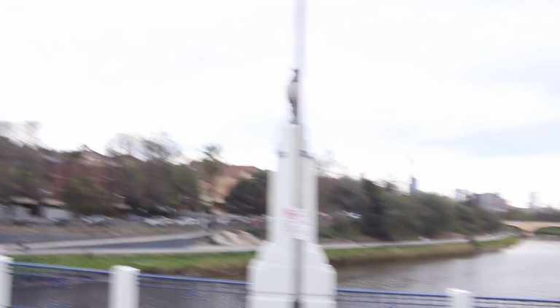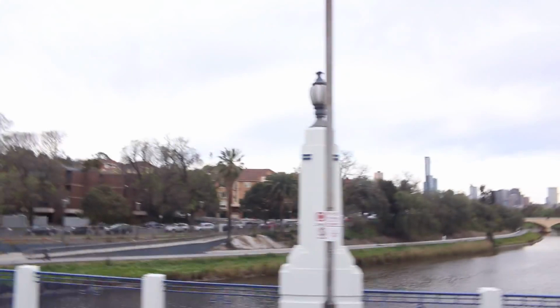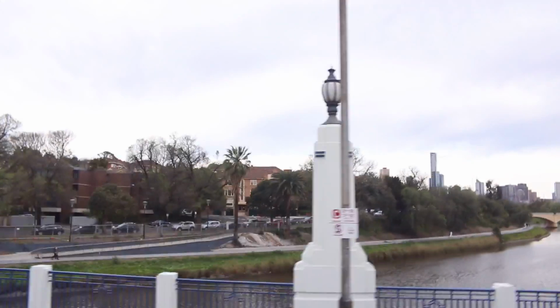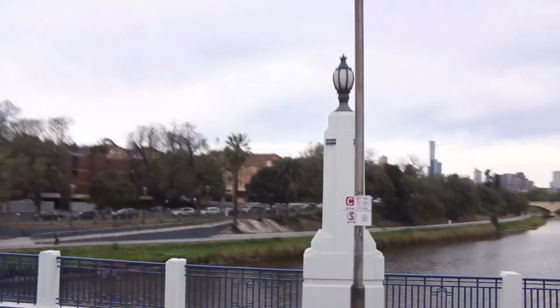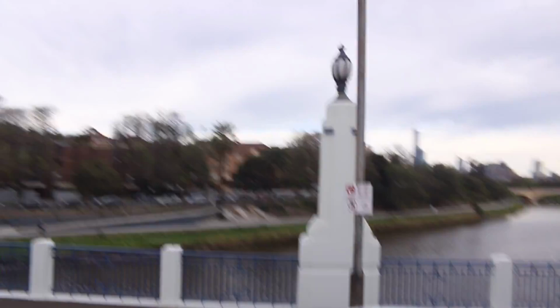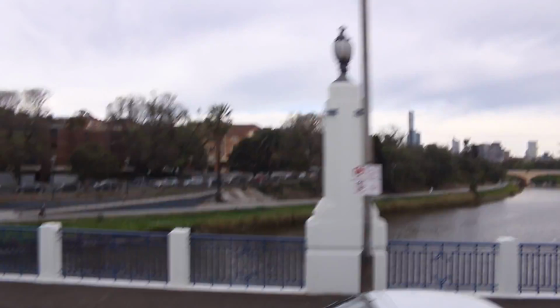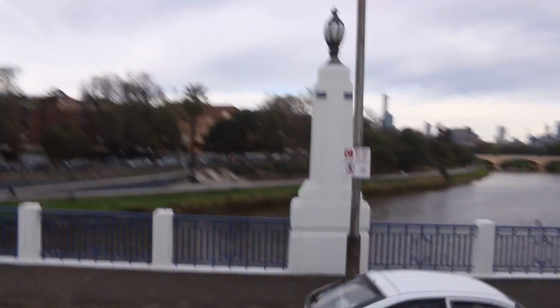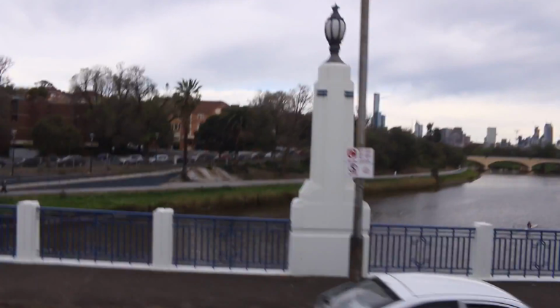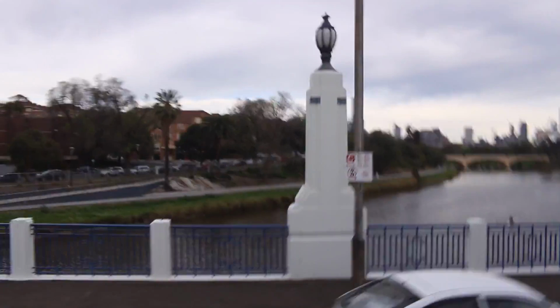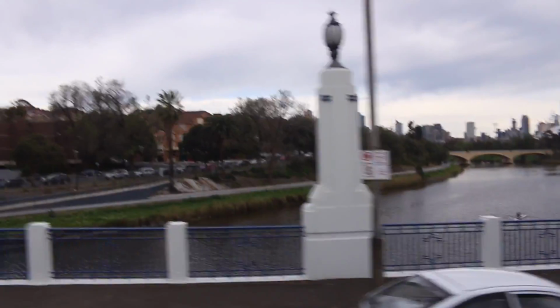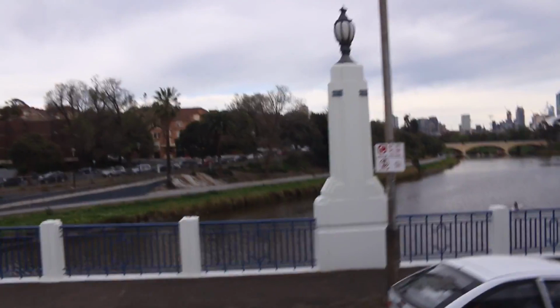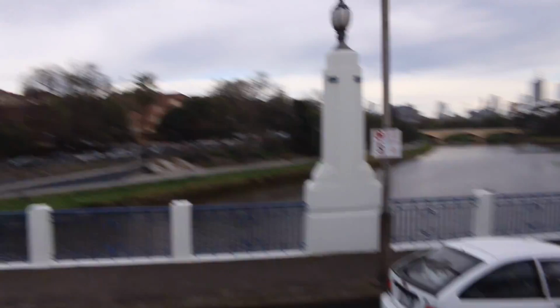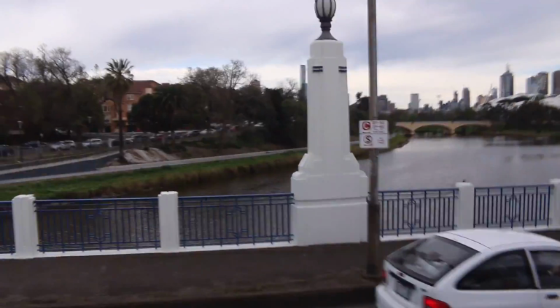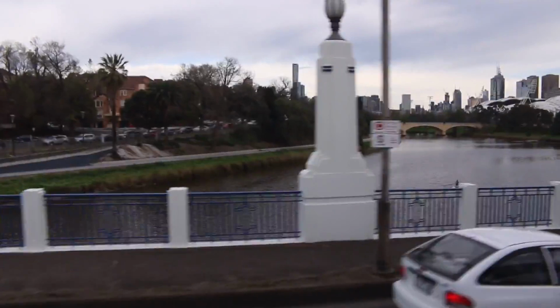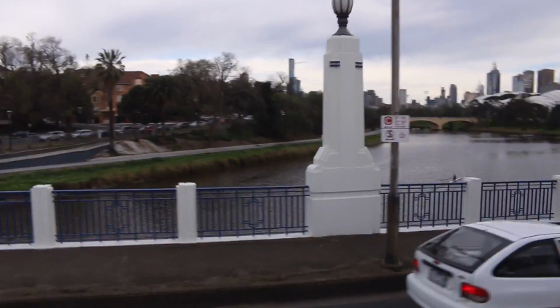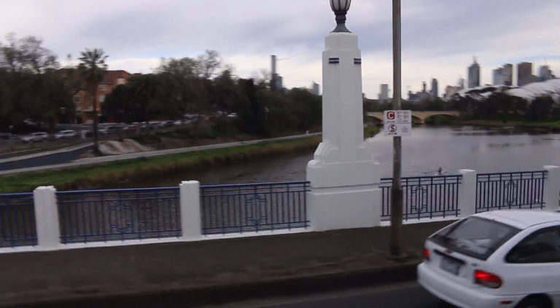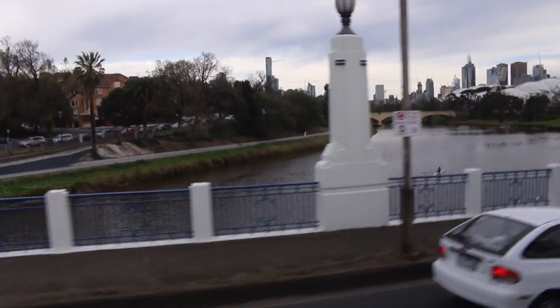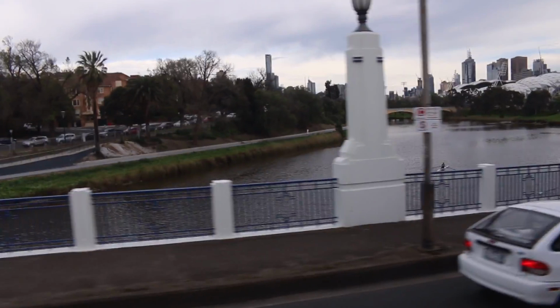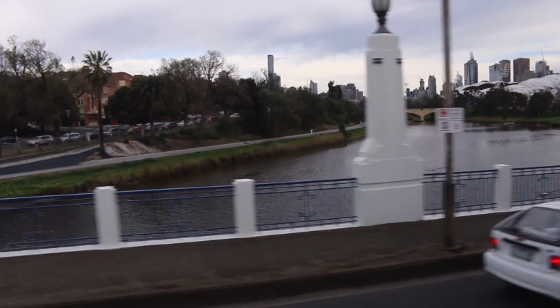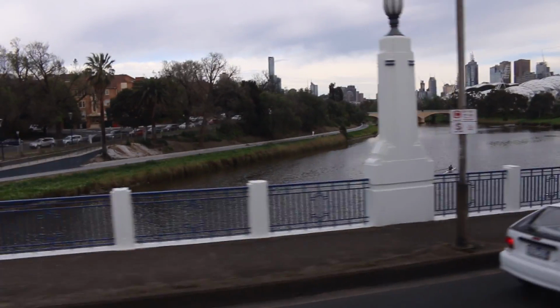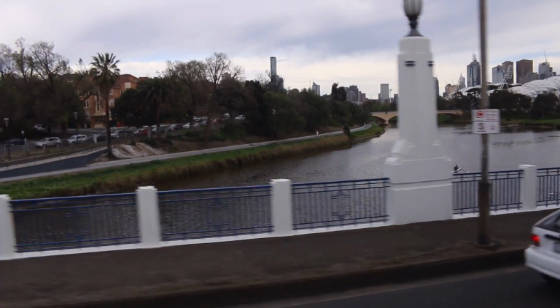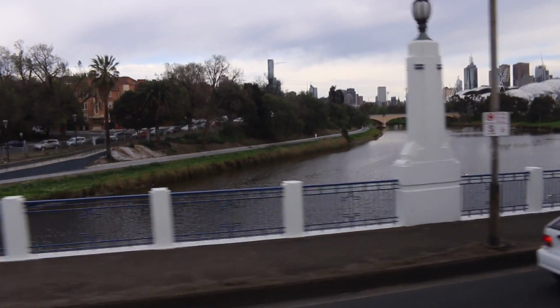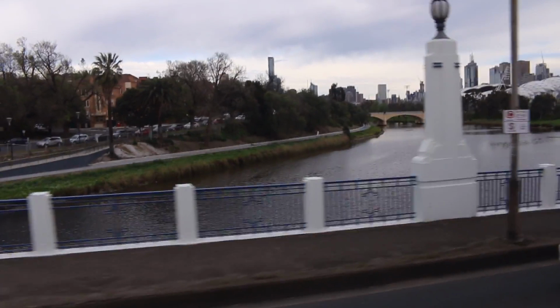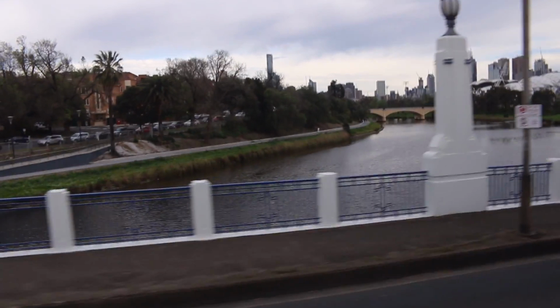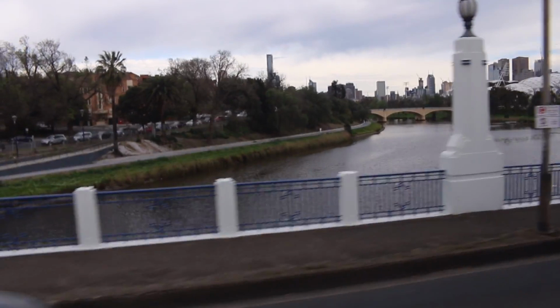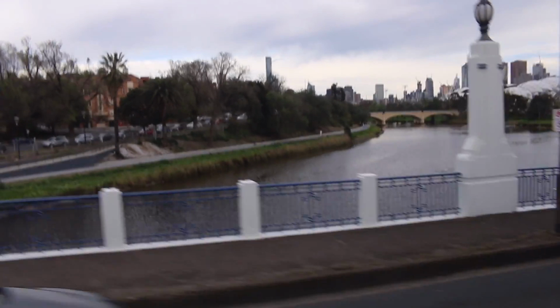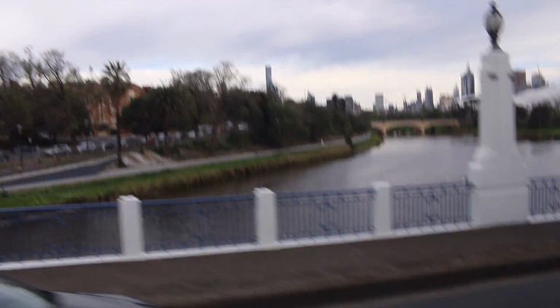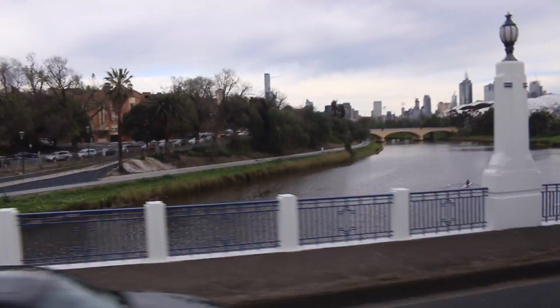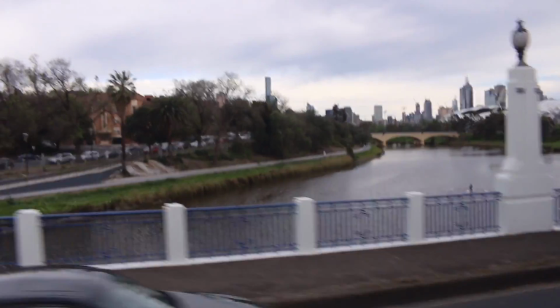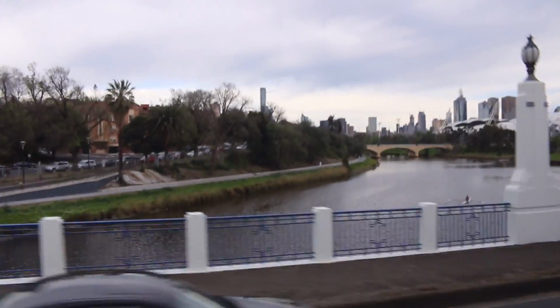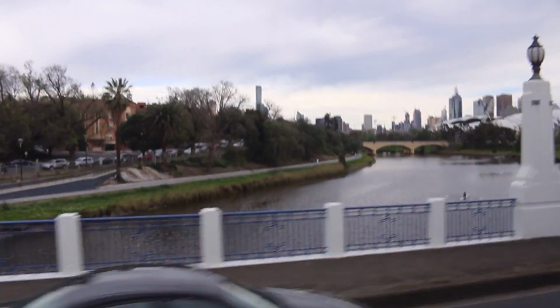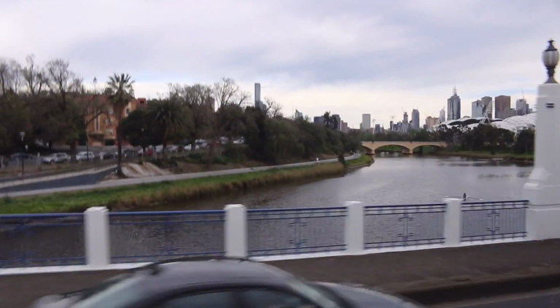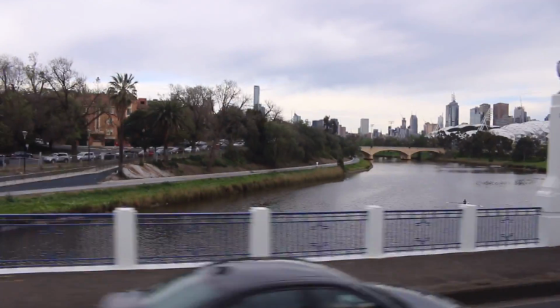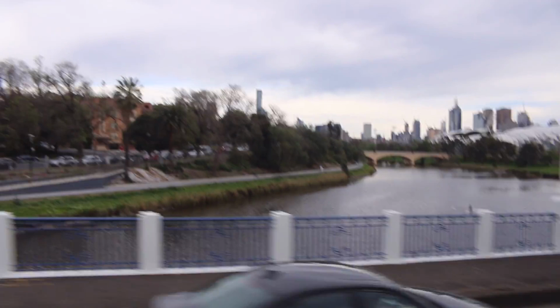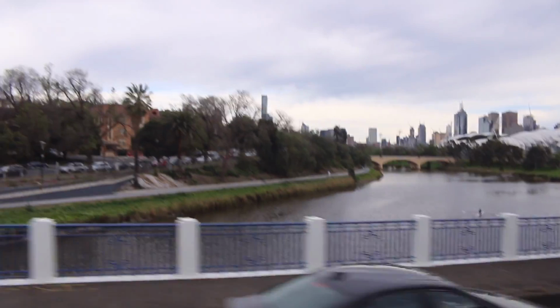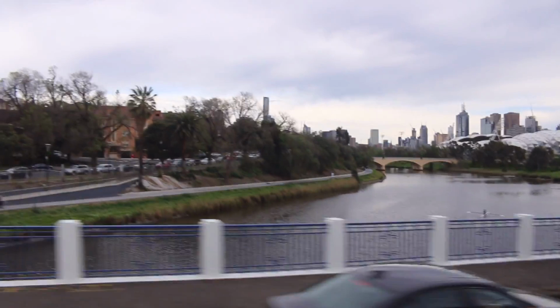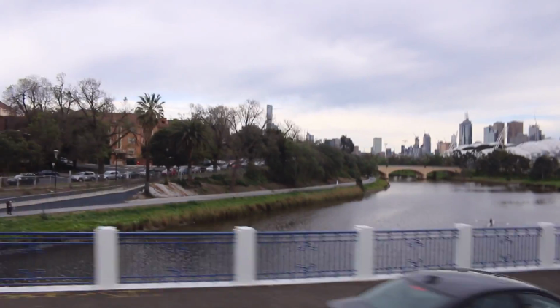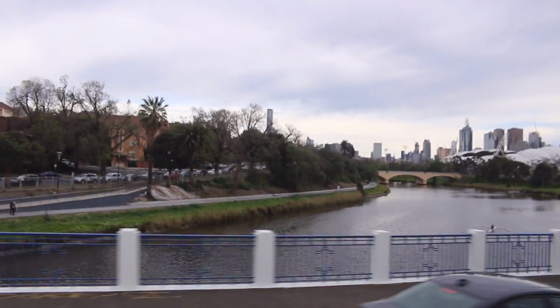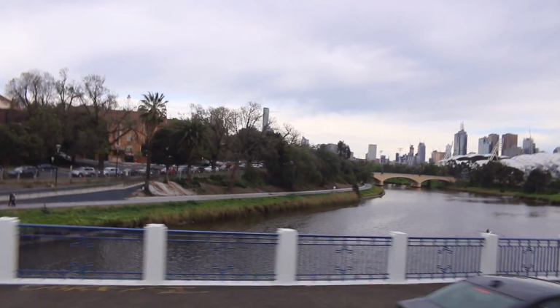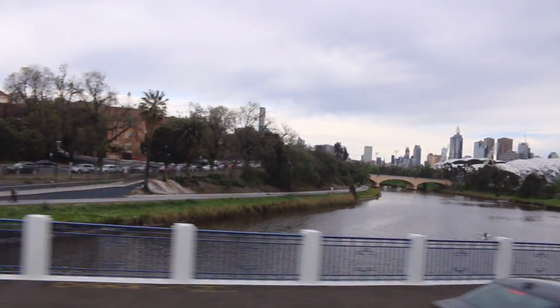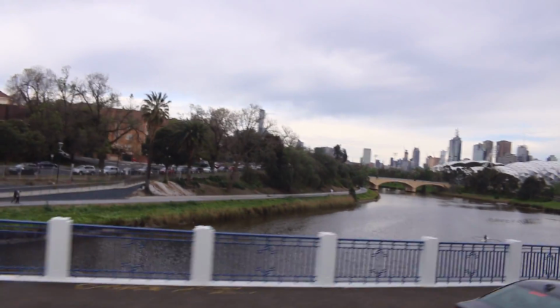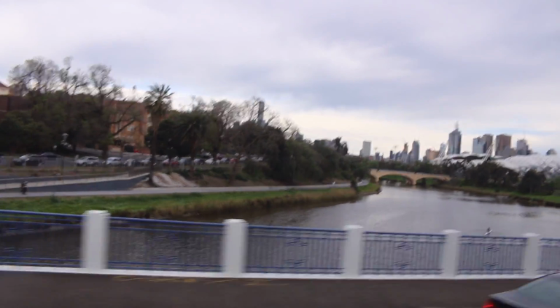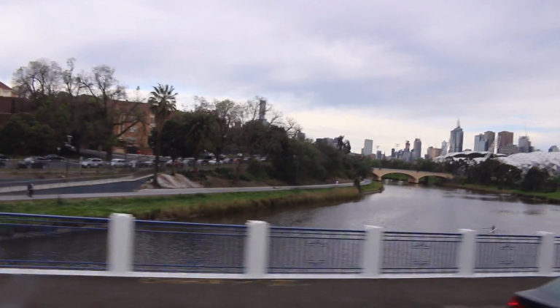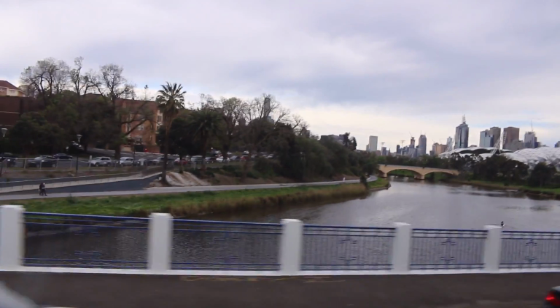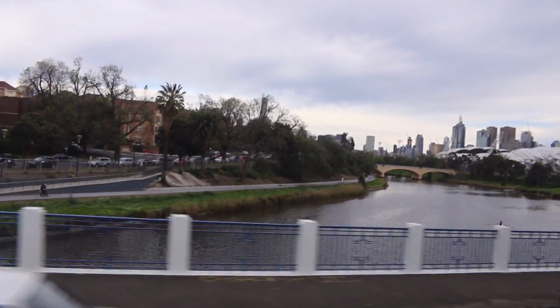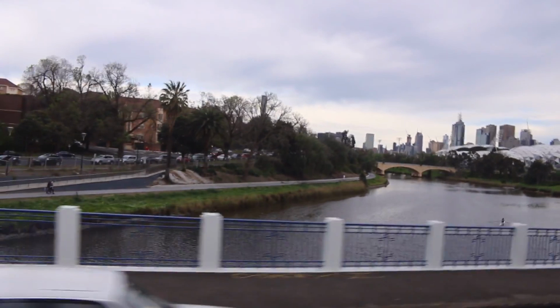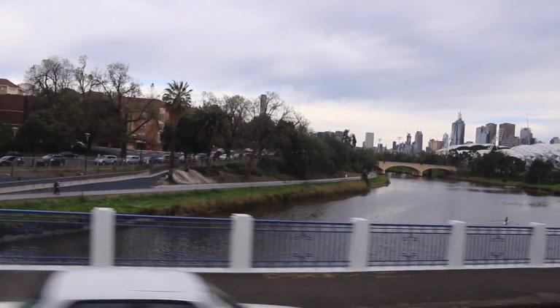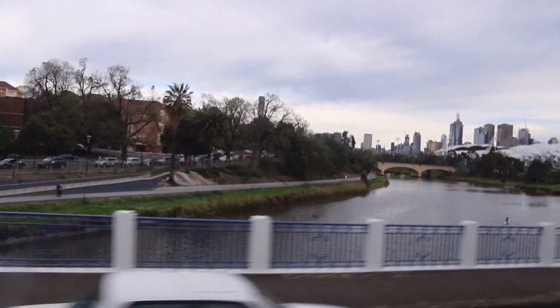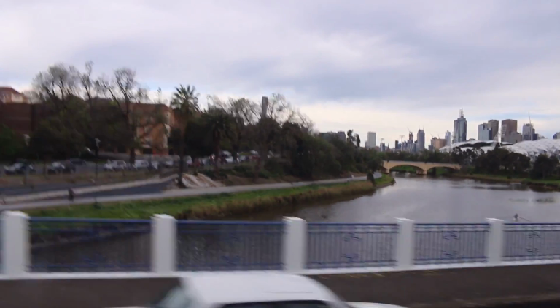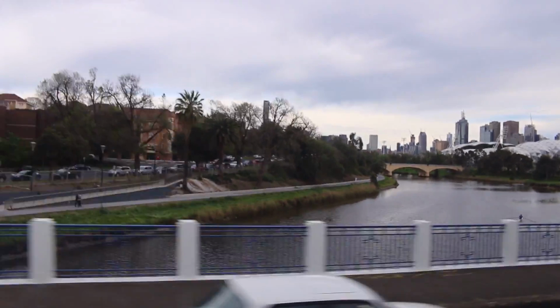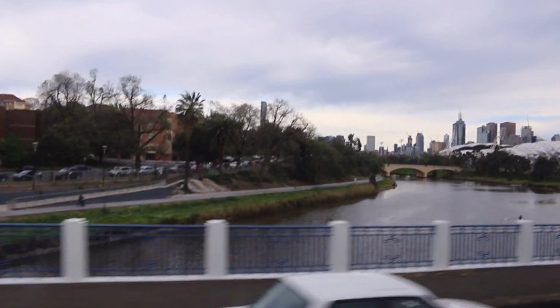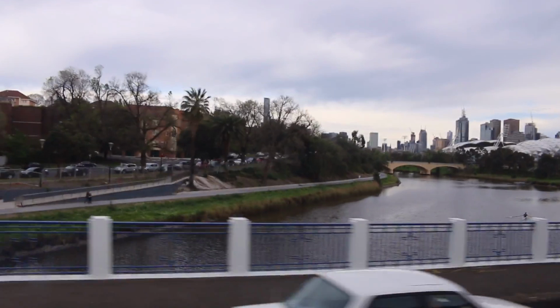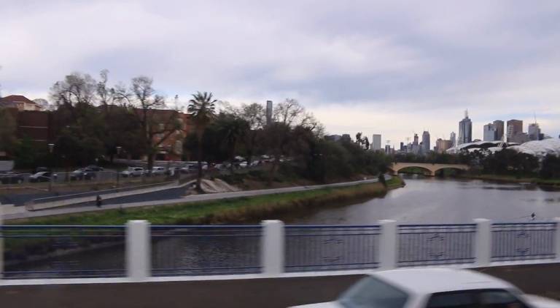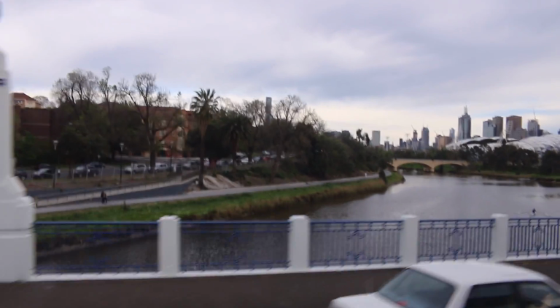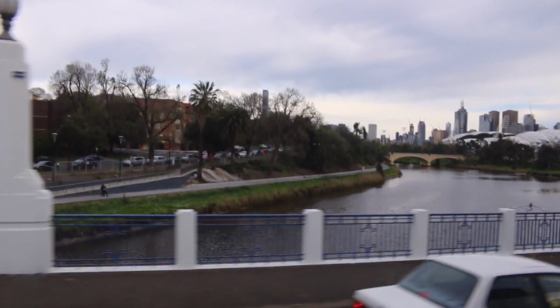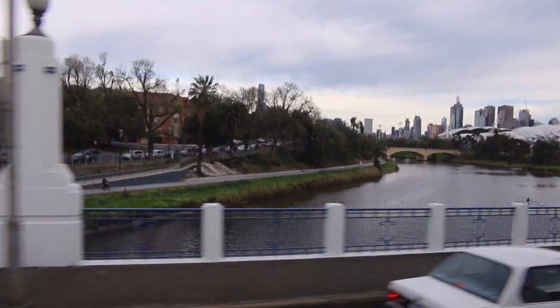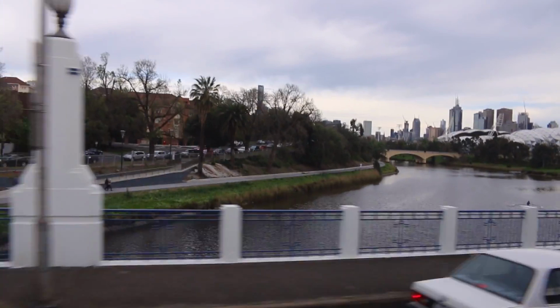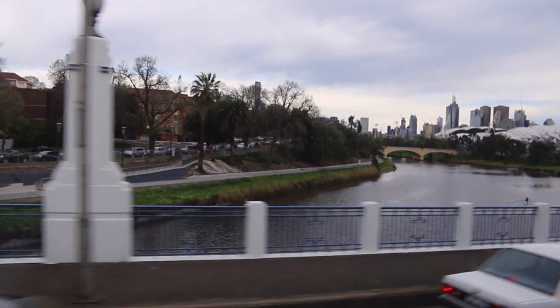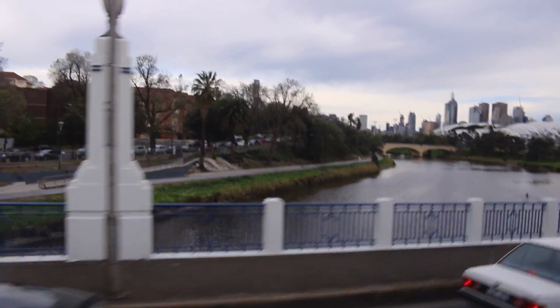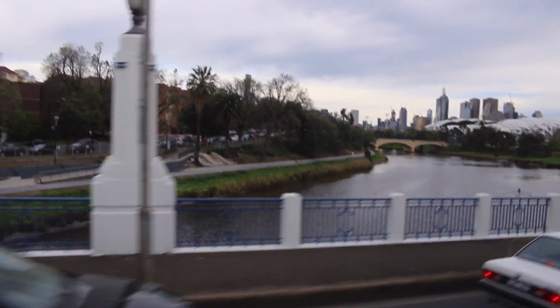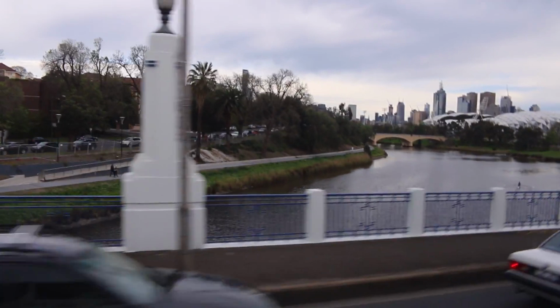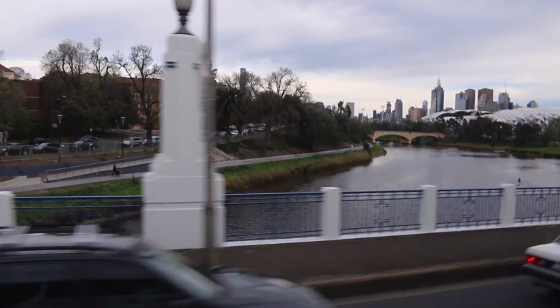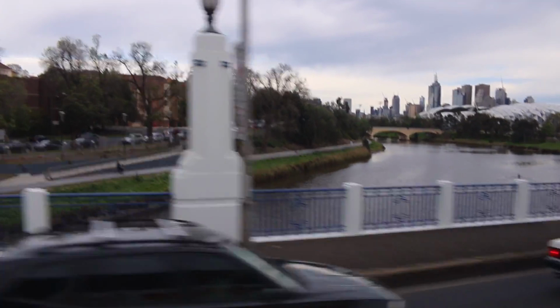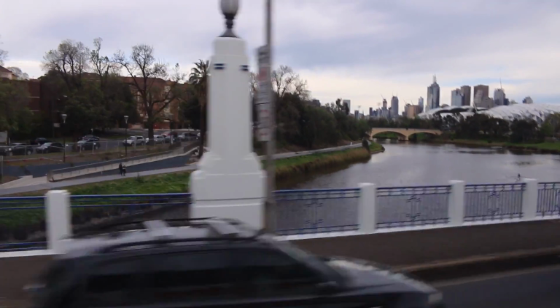You can see the Eureka Tower, the tall building to your right-hand side. You can even see the roof line of the soccer stadium.